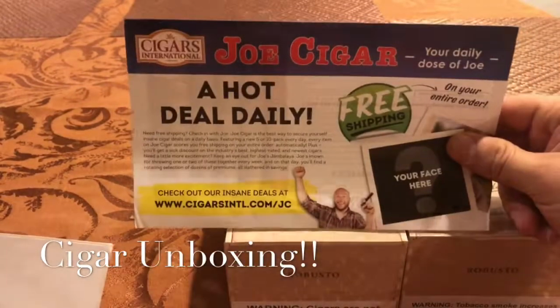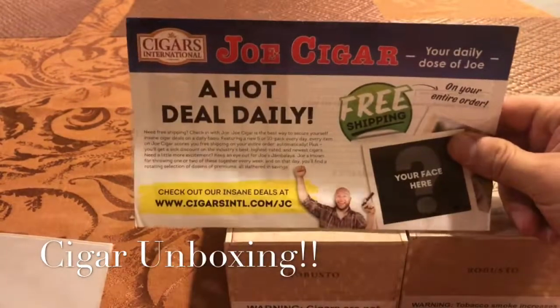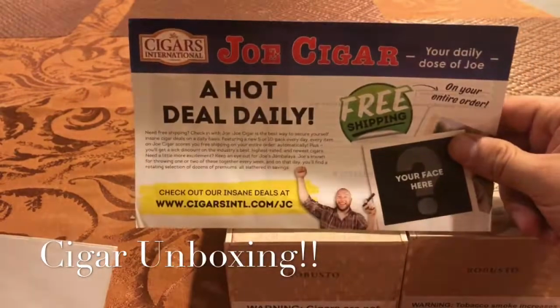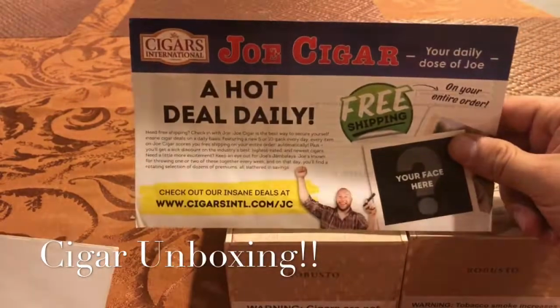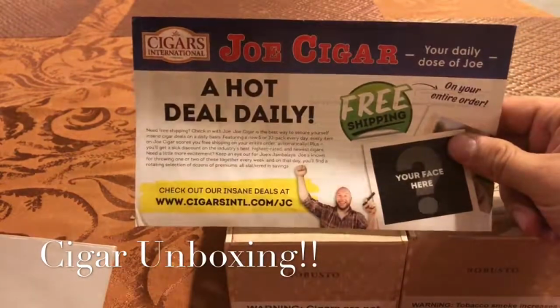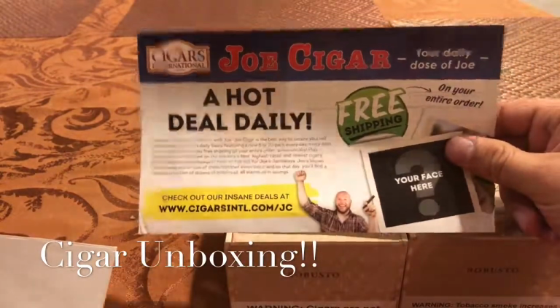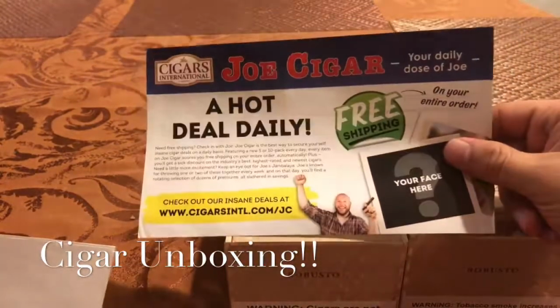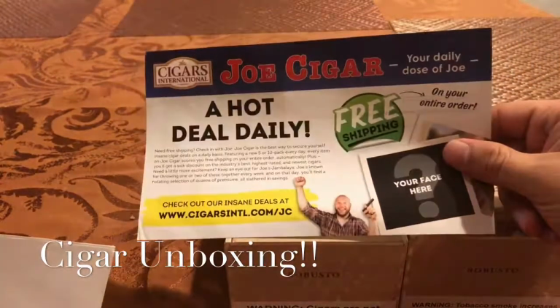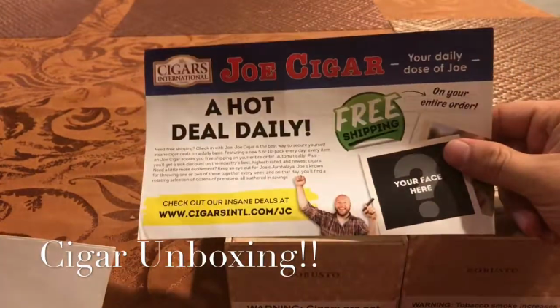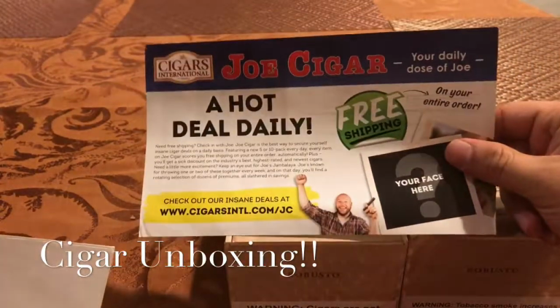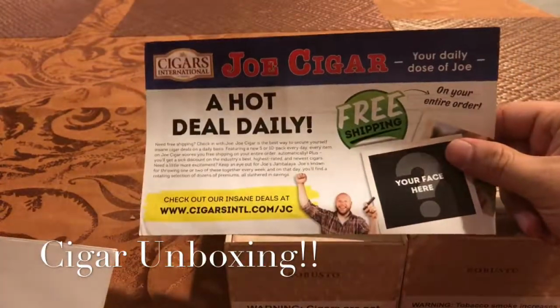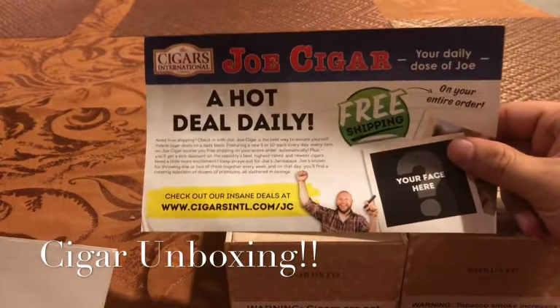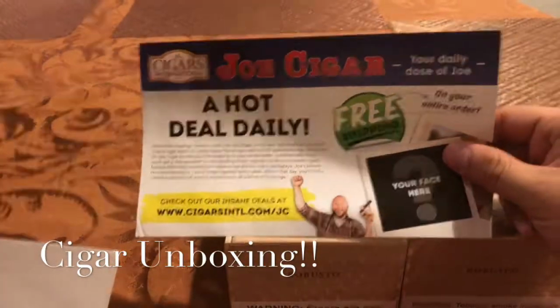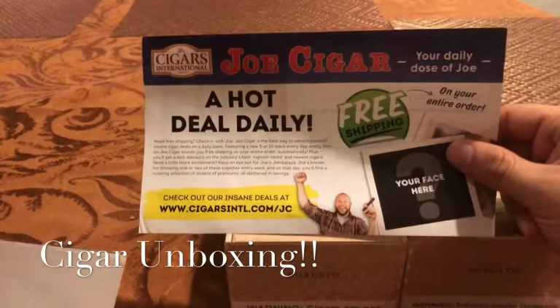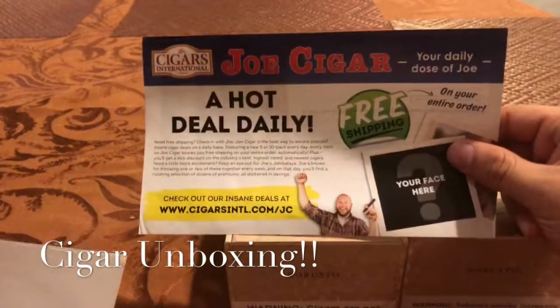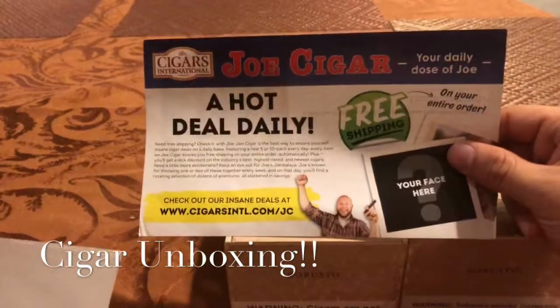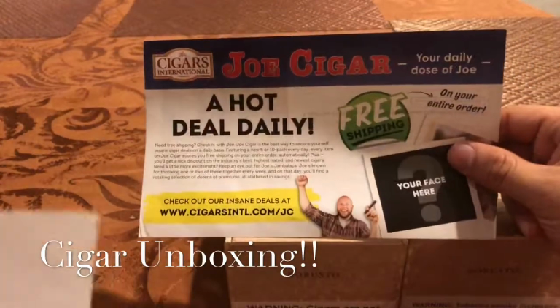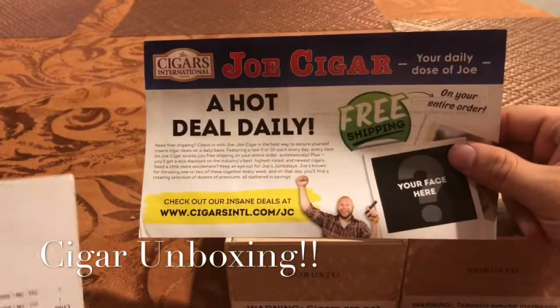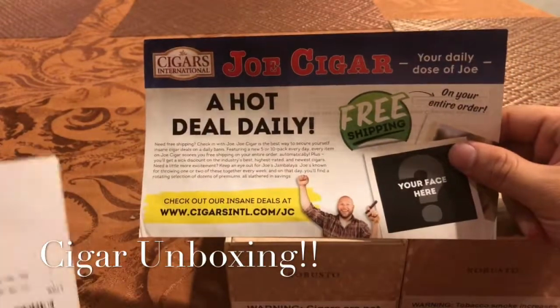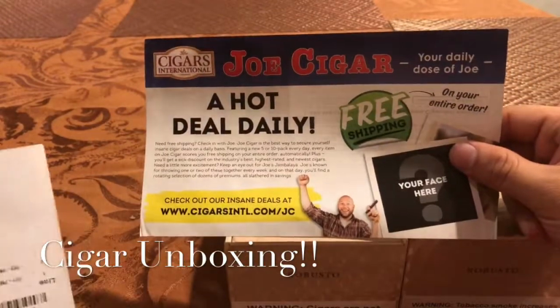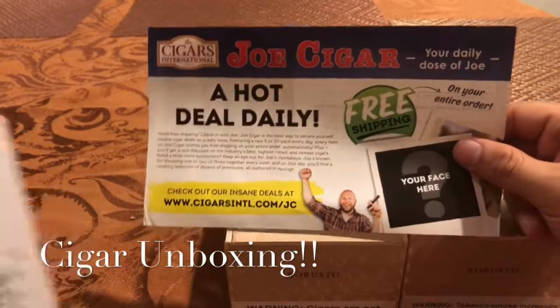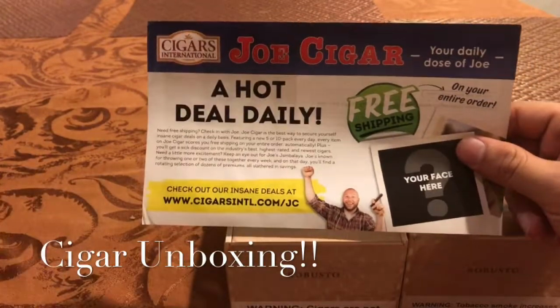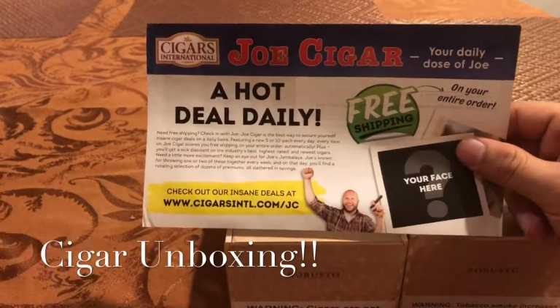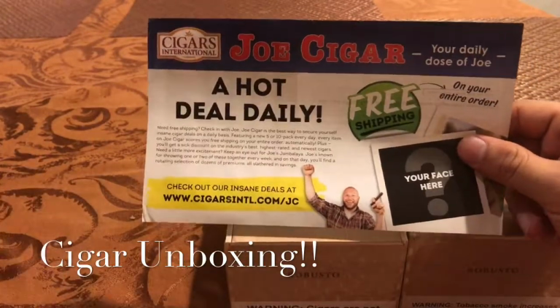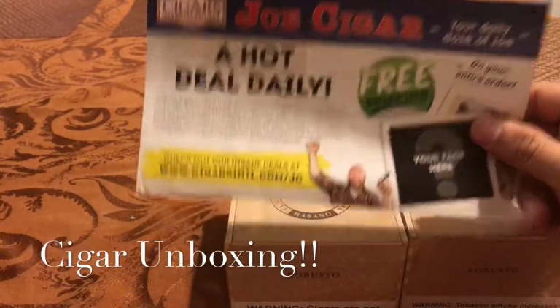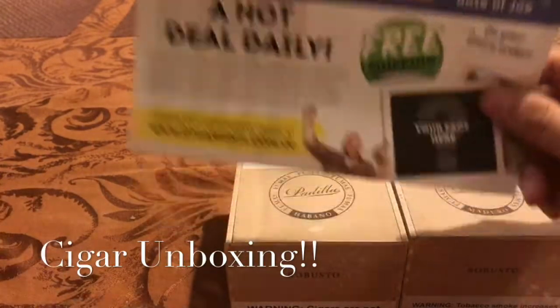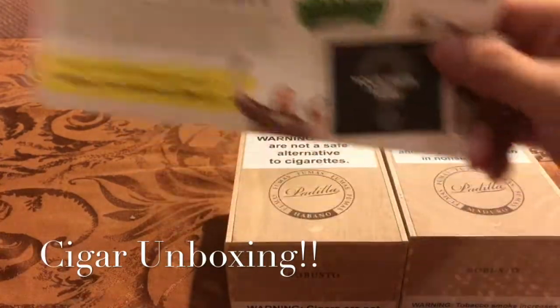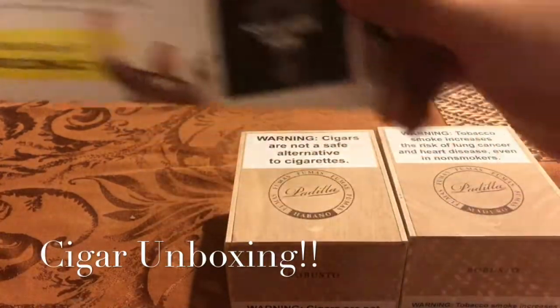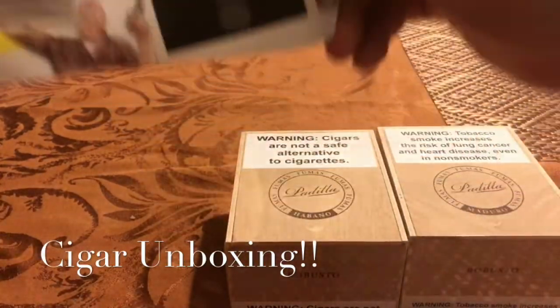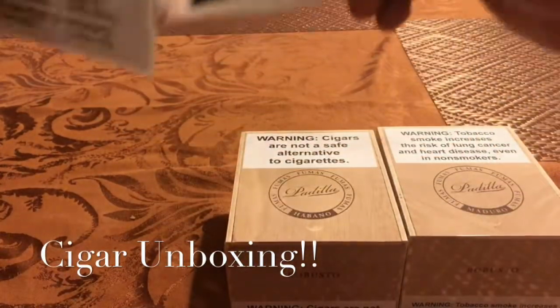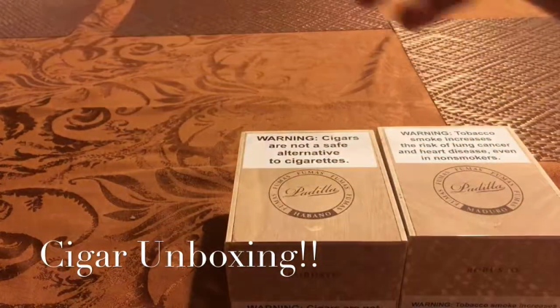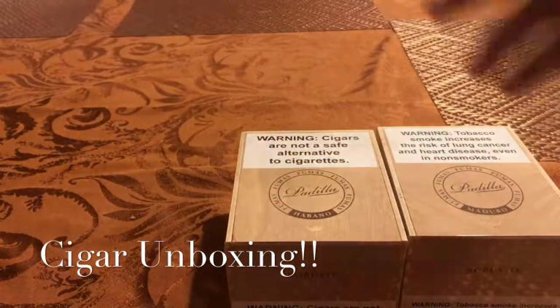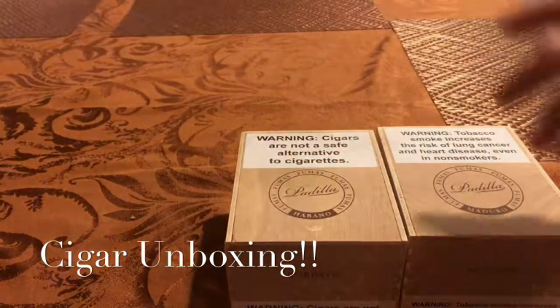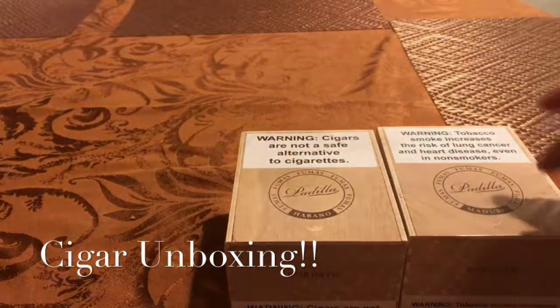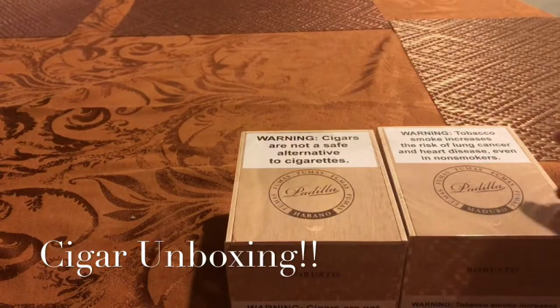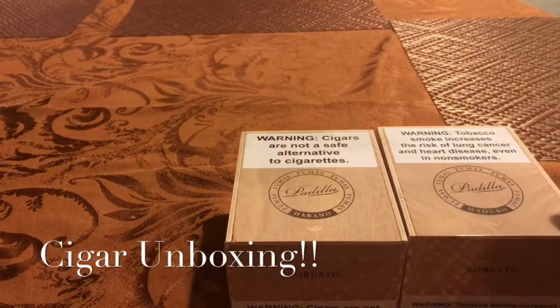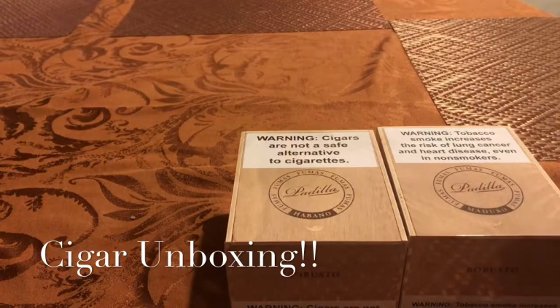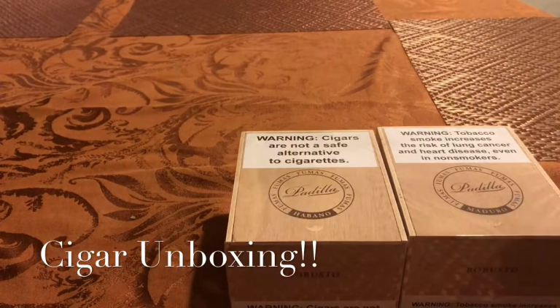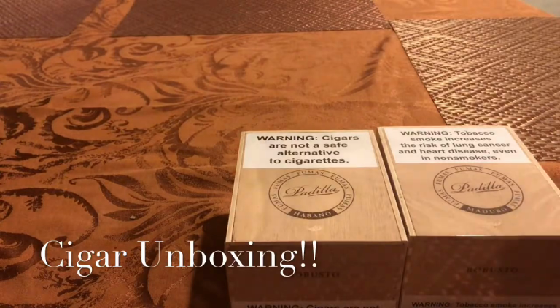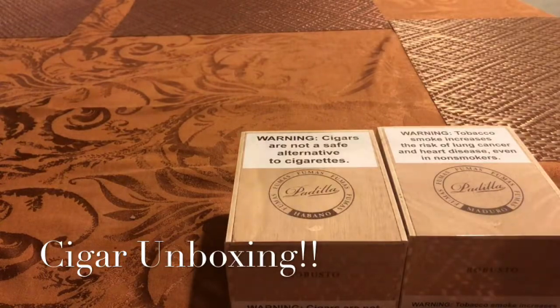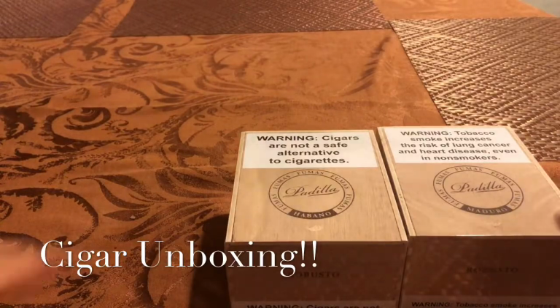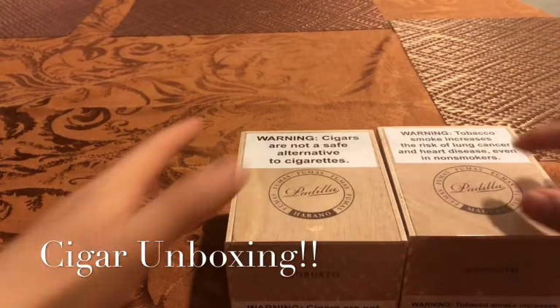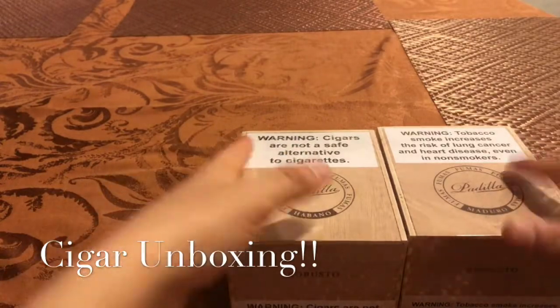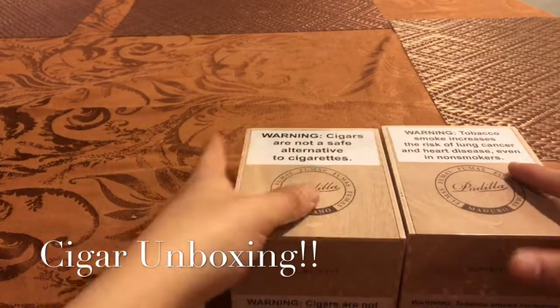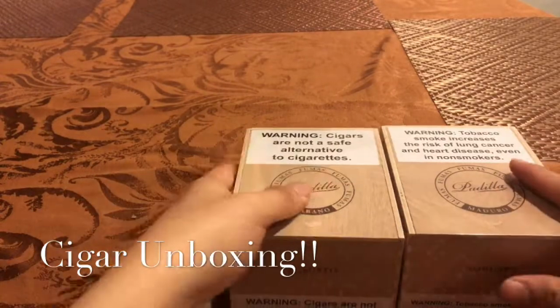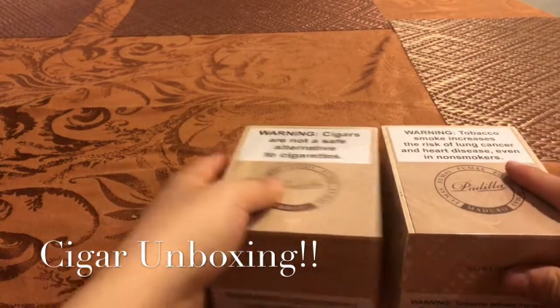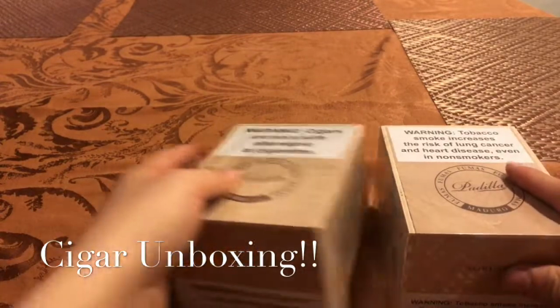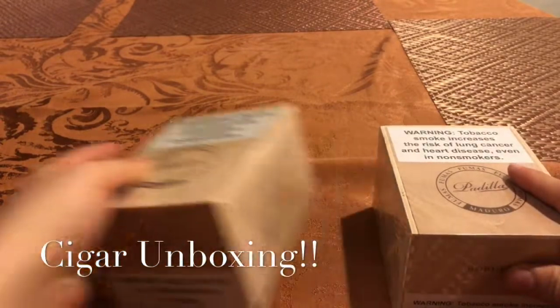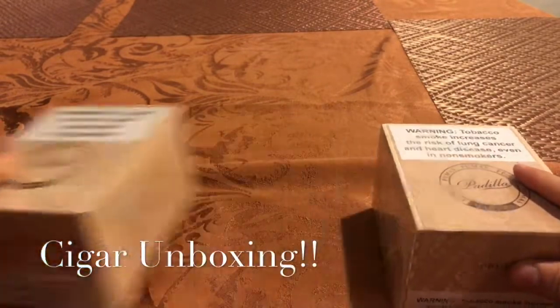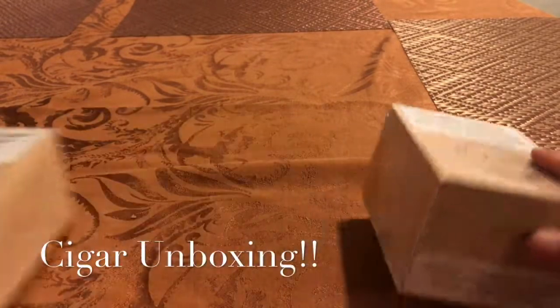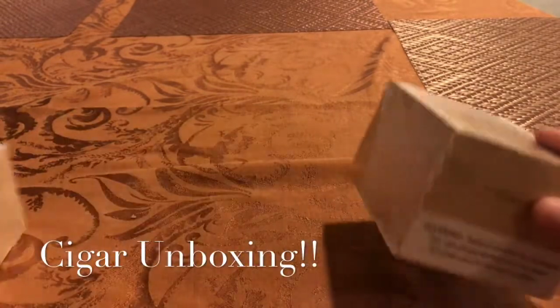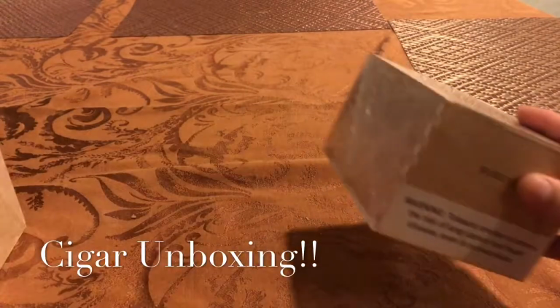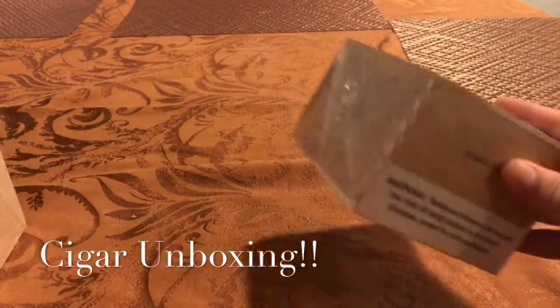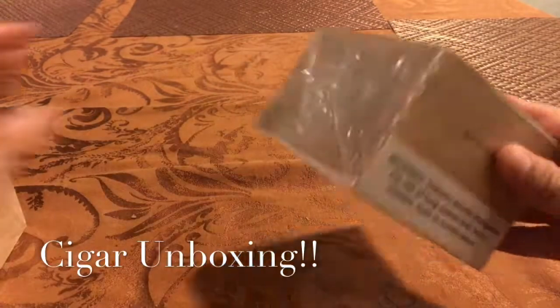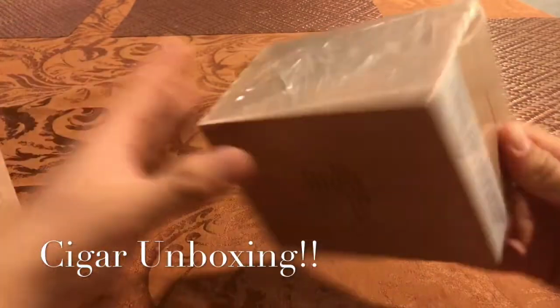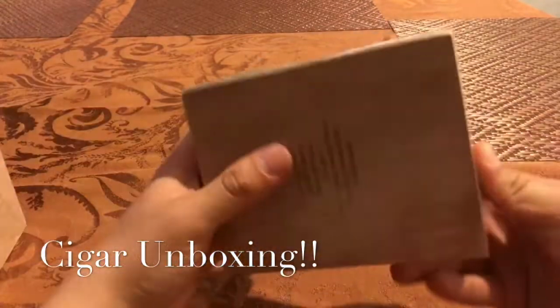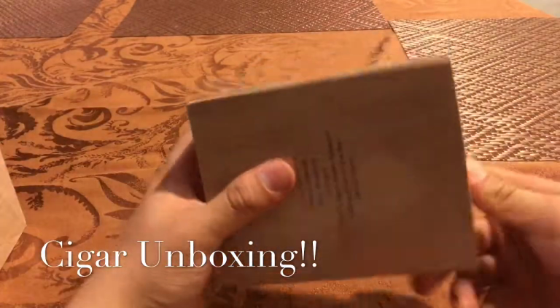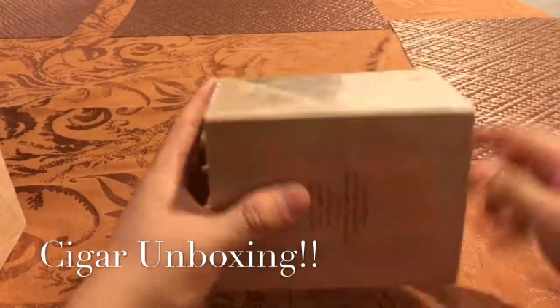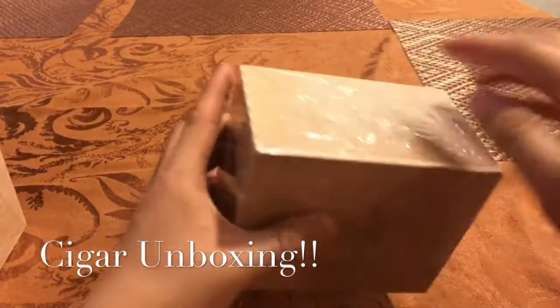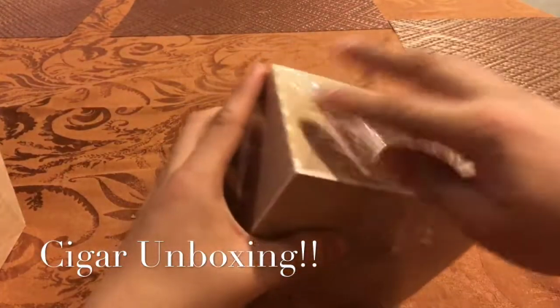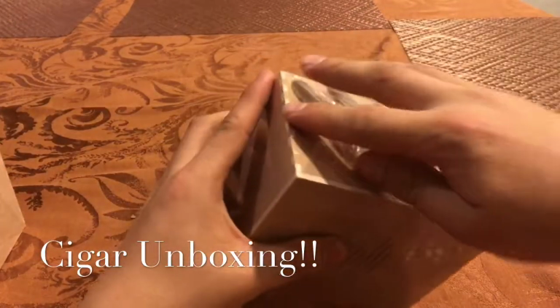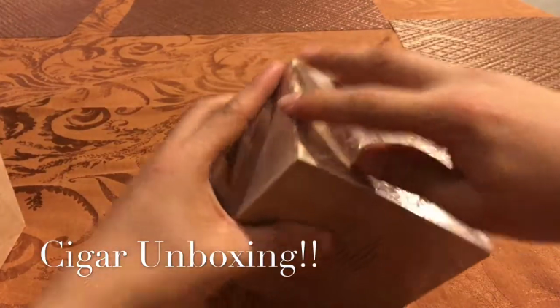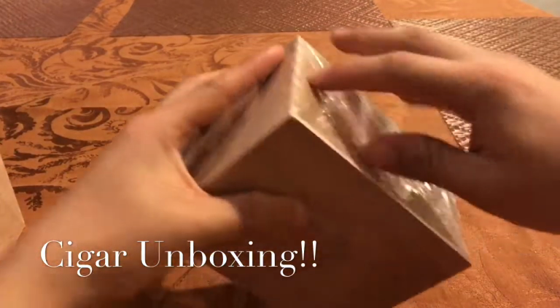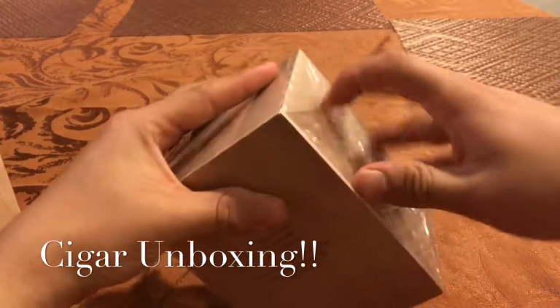Nope, just free shipping. I'm pretty sure everybody's getting that. But yeah guys, let's get into one of these and open it up.